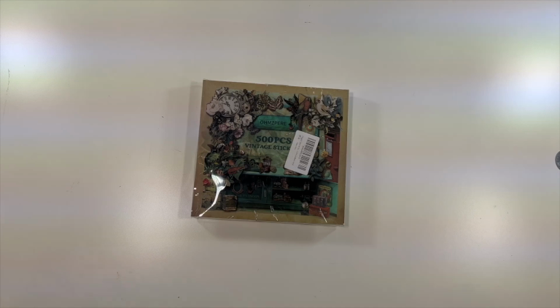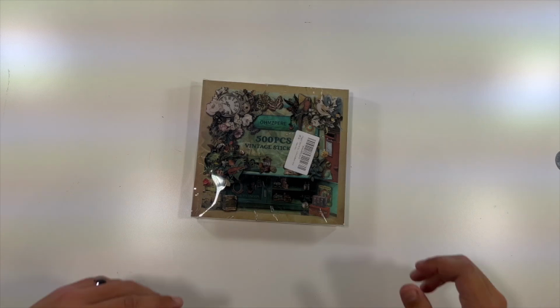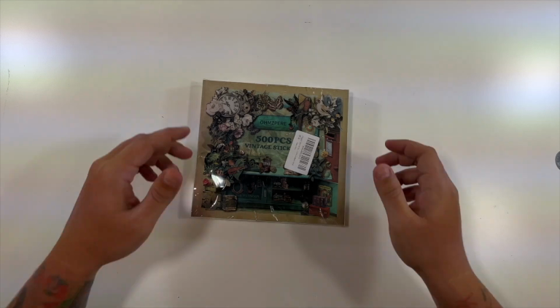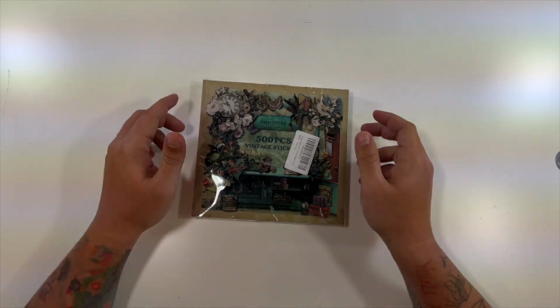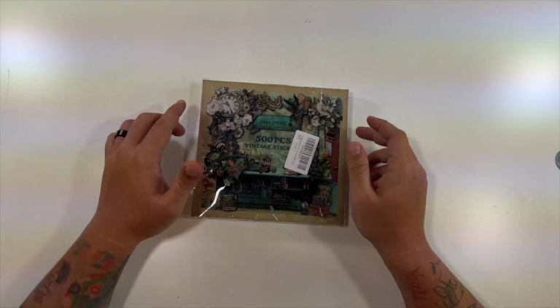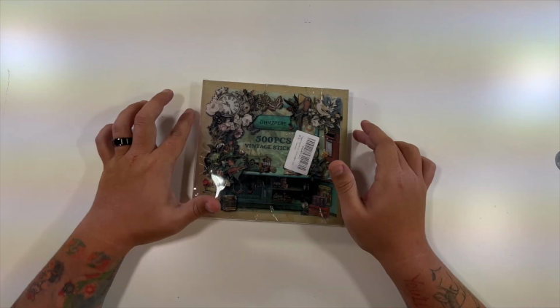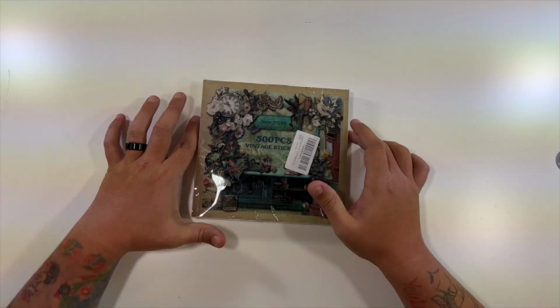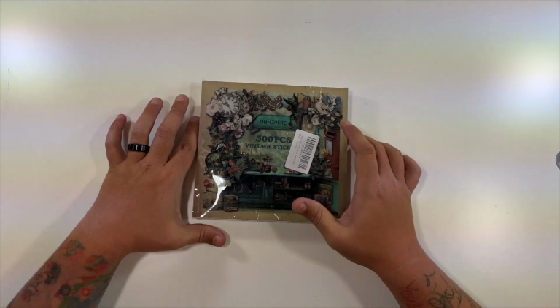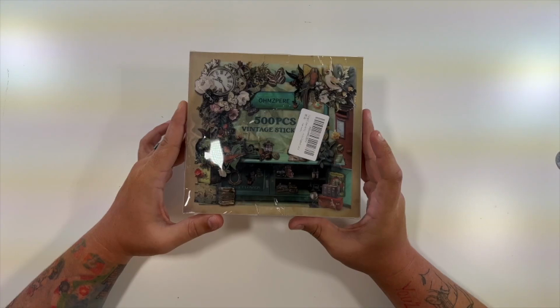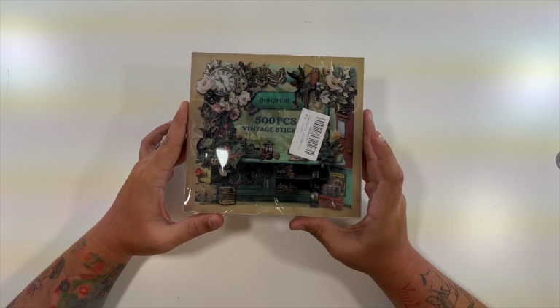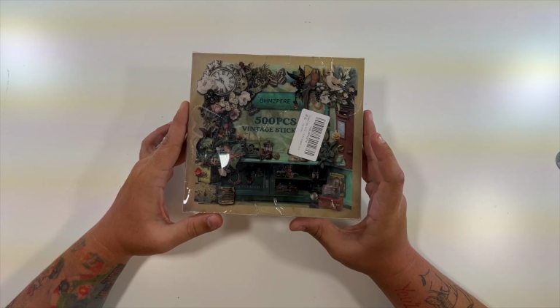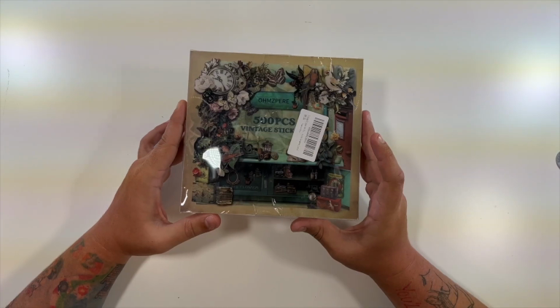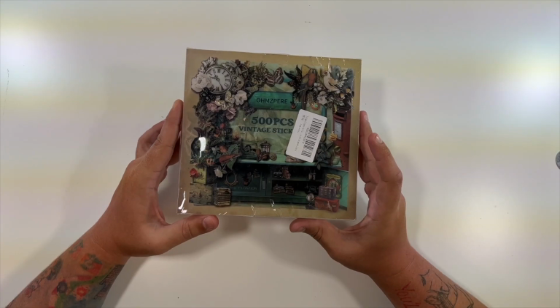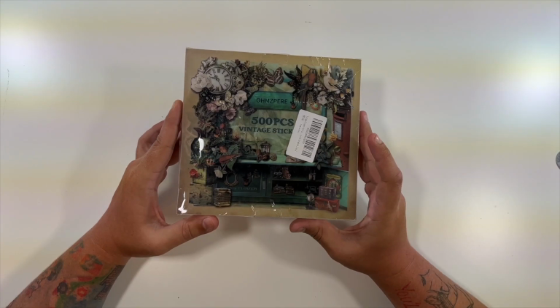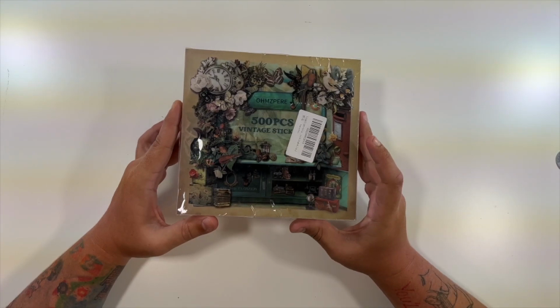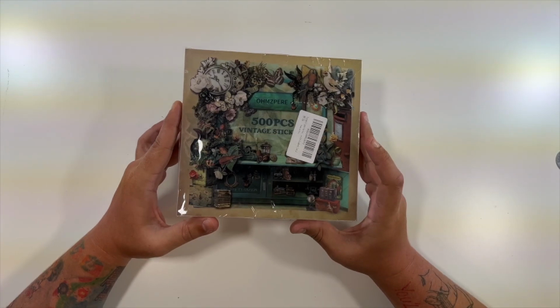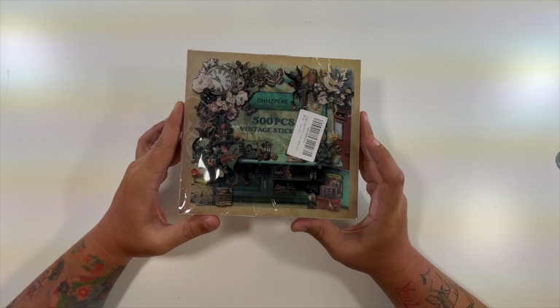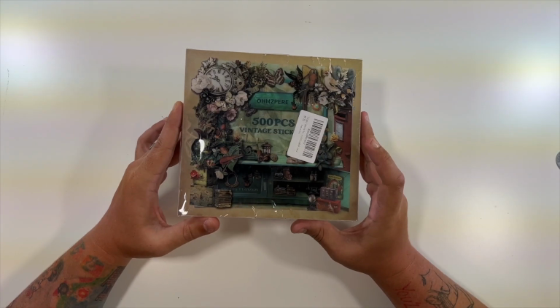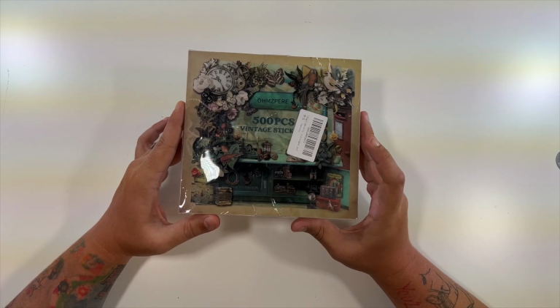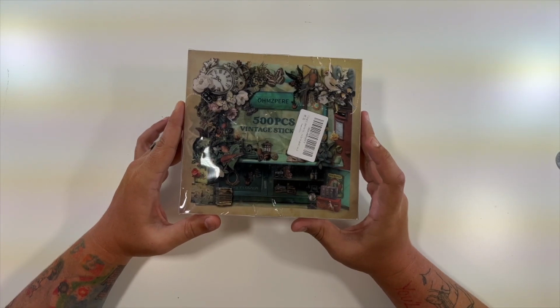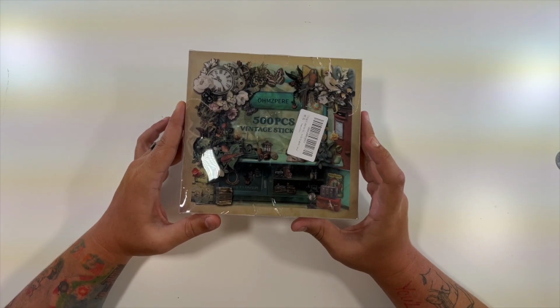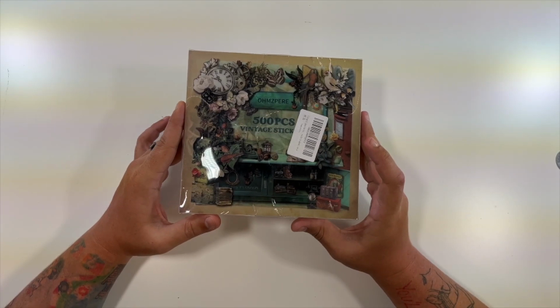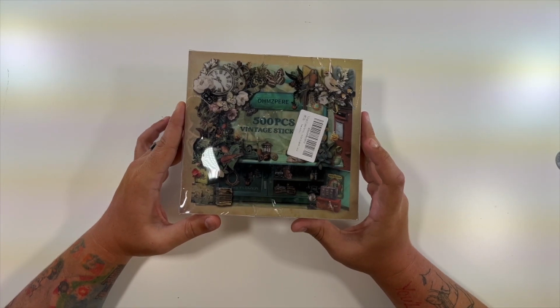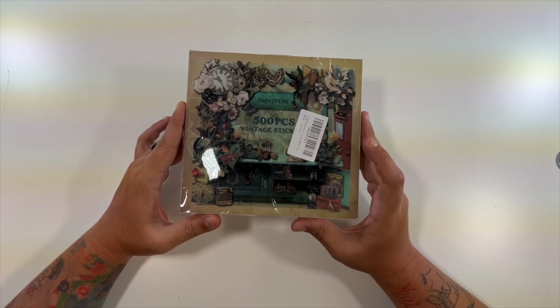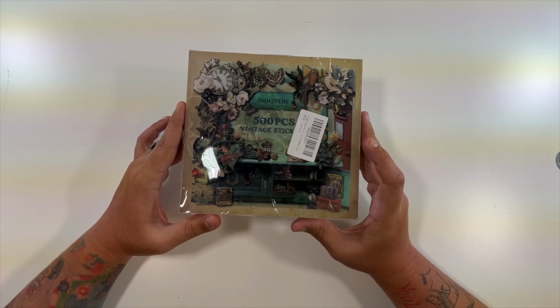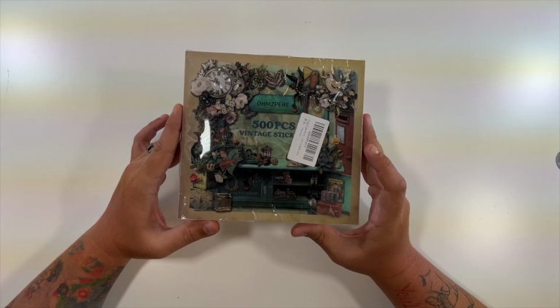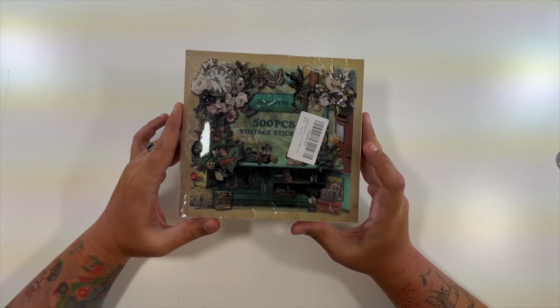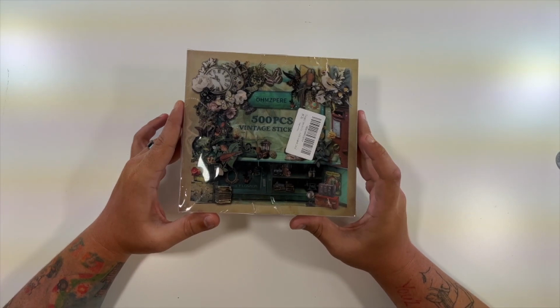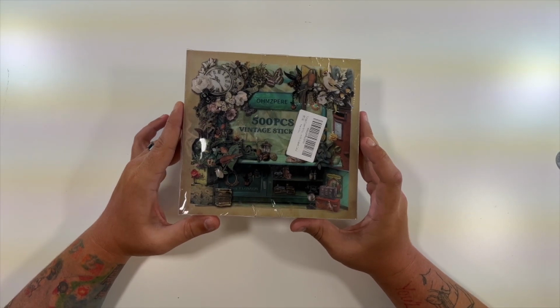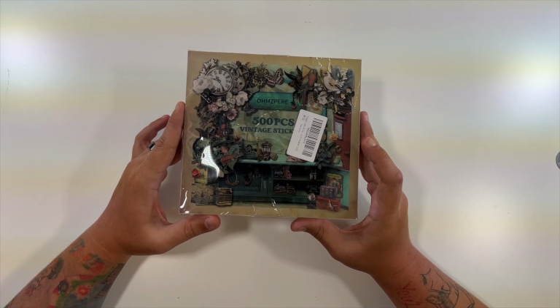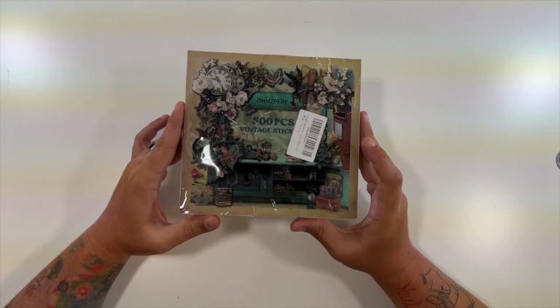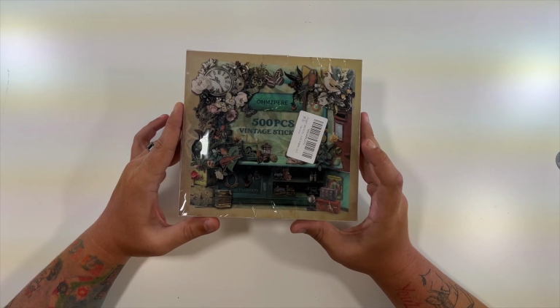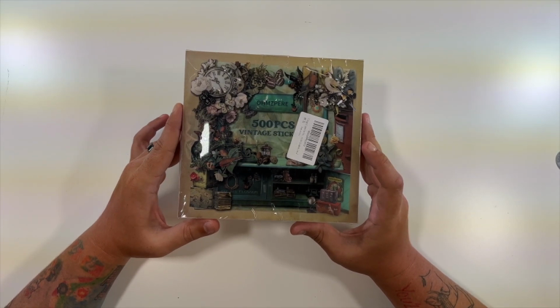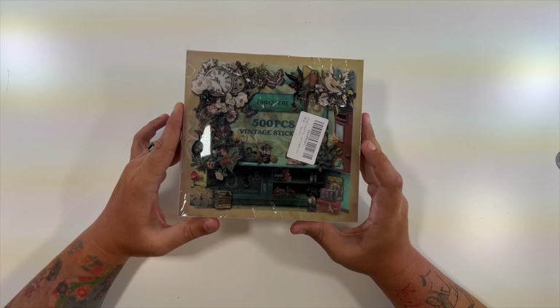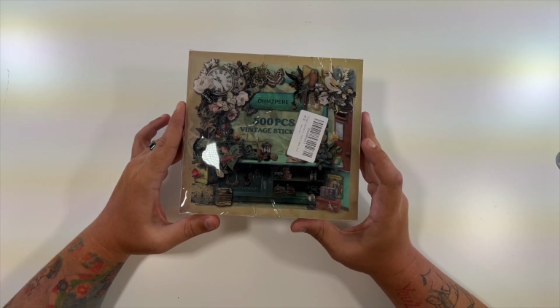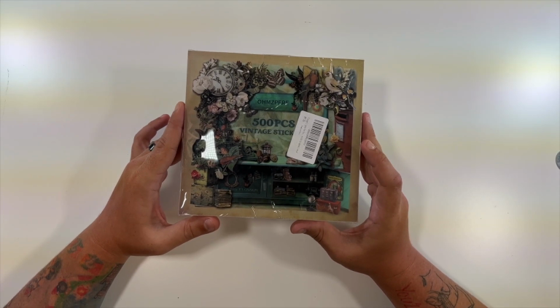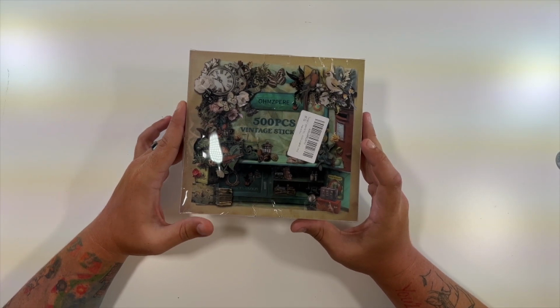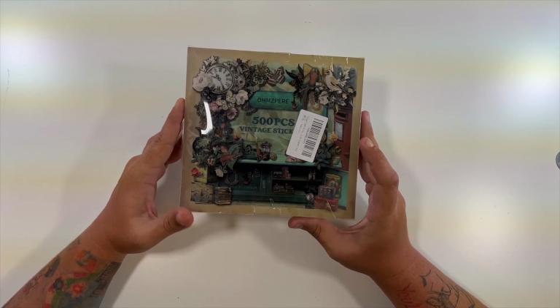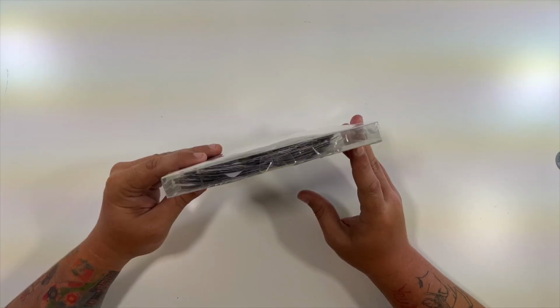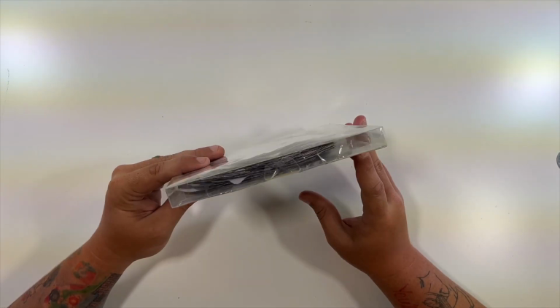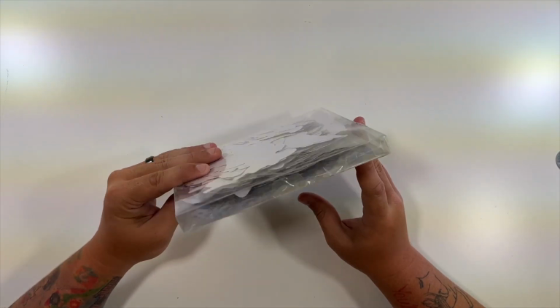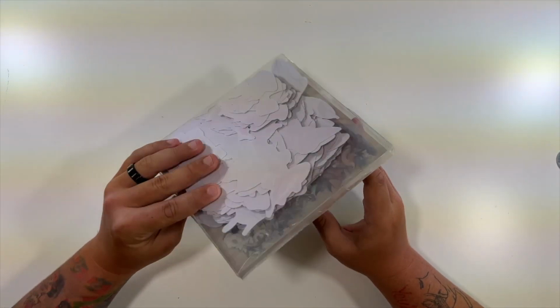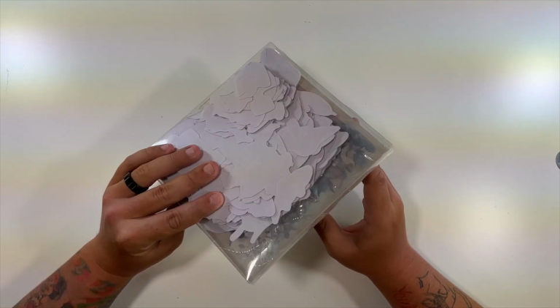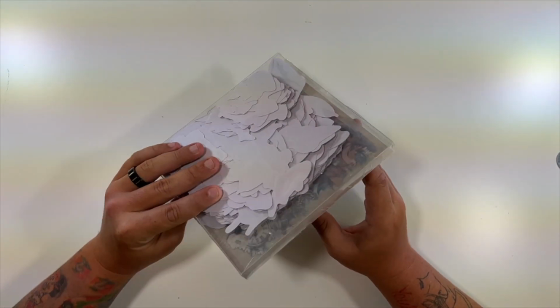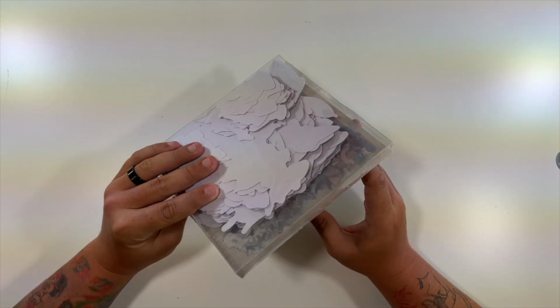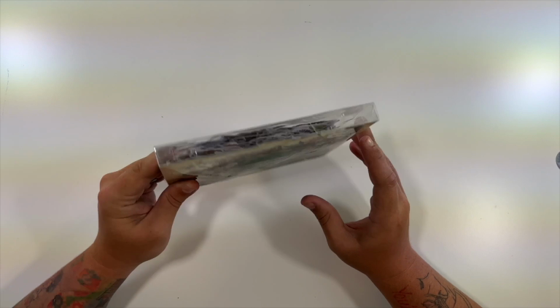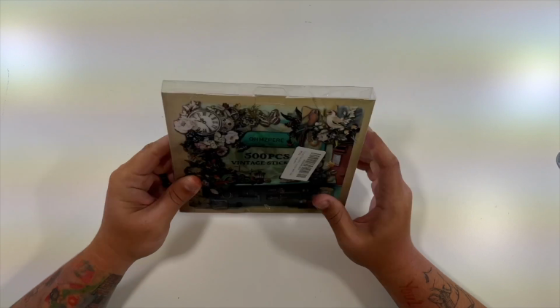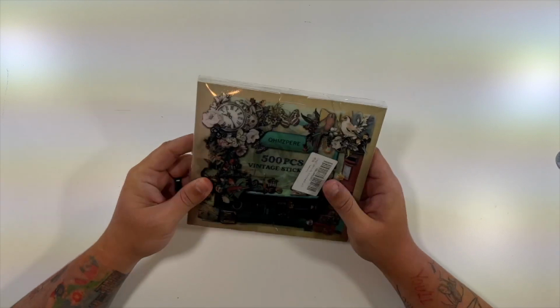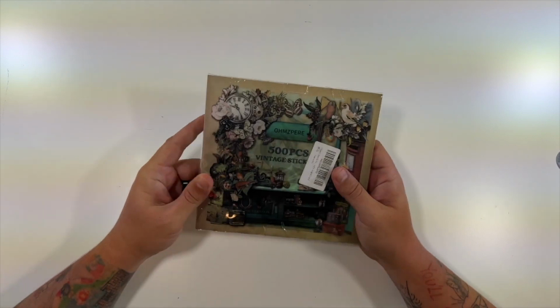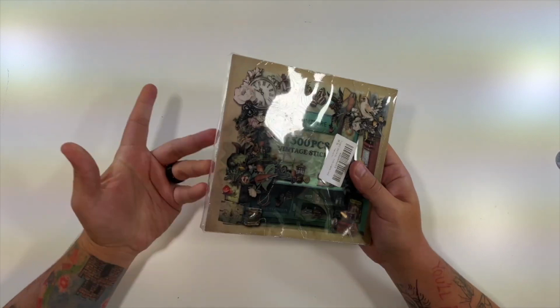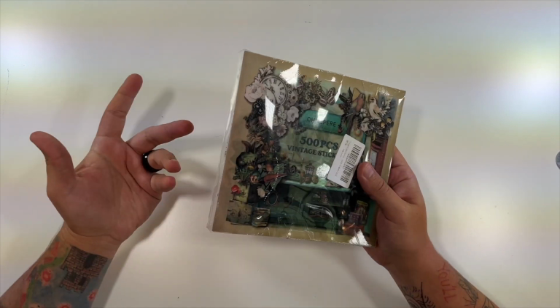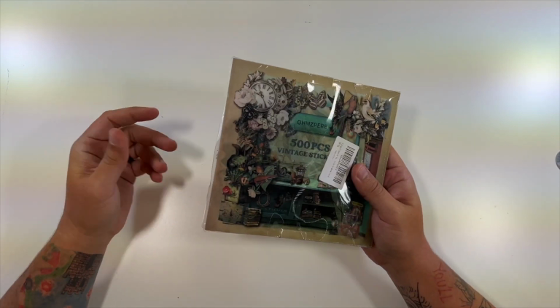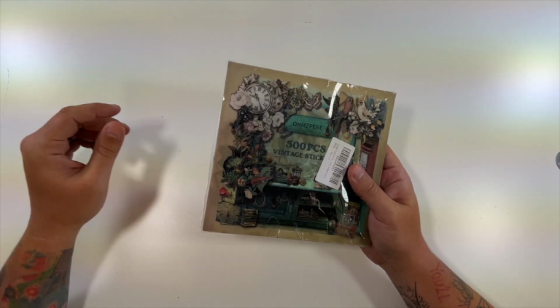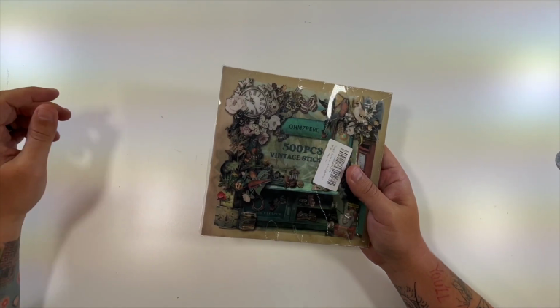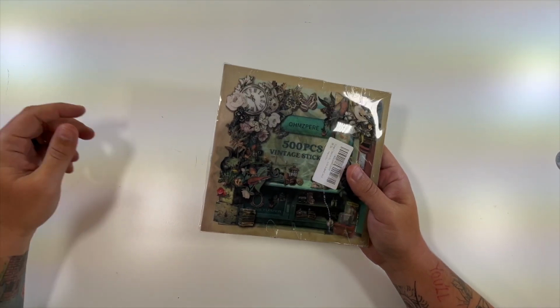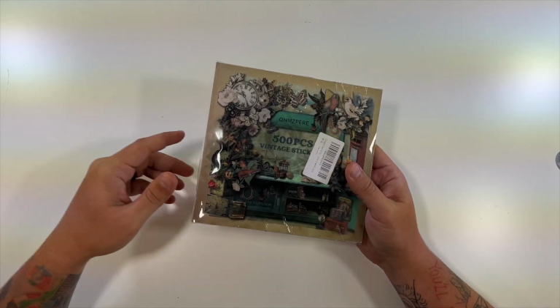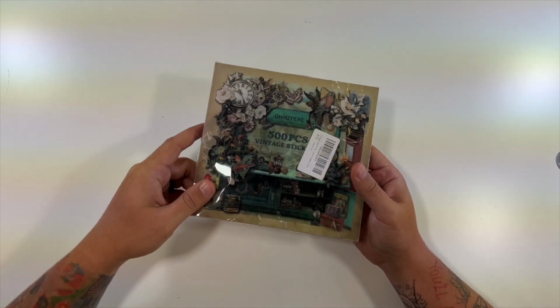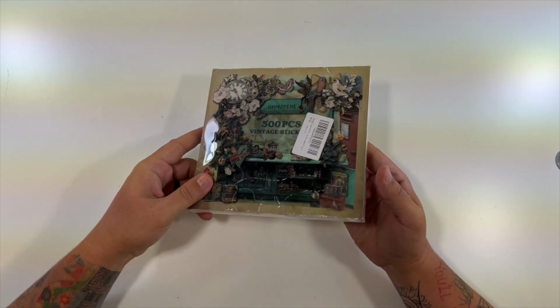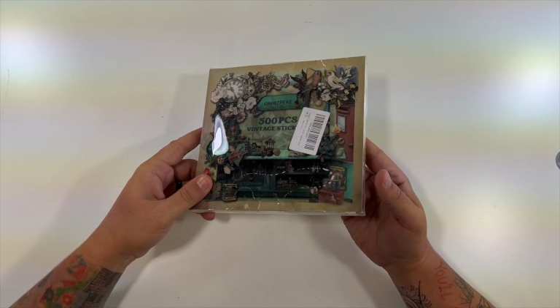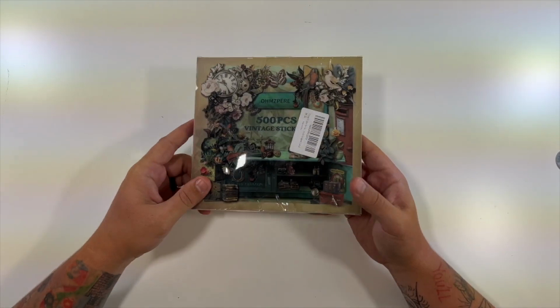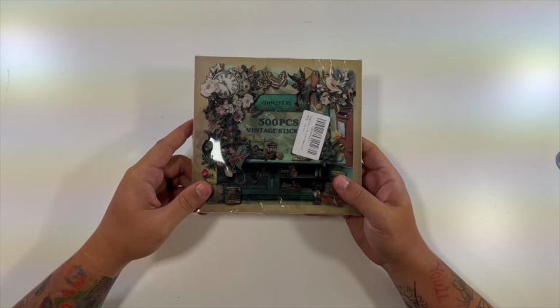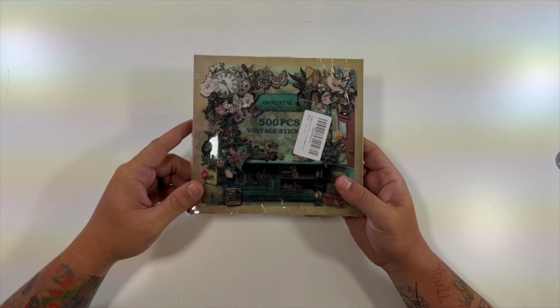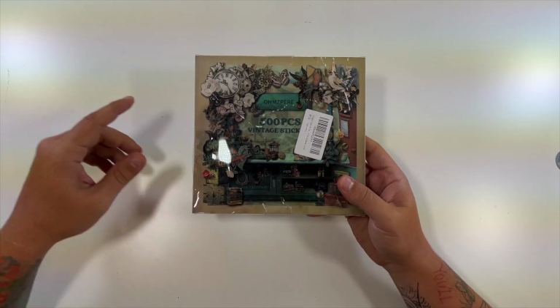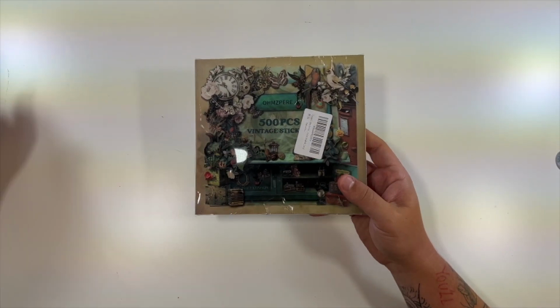All right, so today's product is a 500-piece vintage sticker set. This is perfect for scrapbooks and stuff like that.